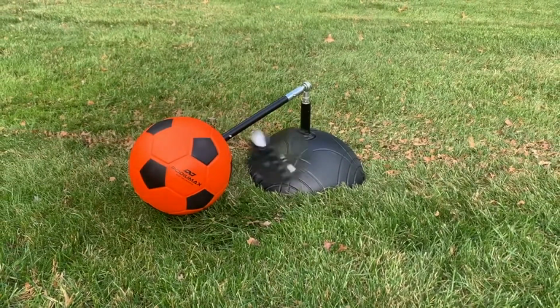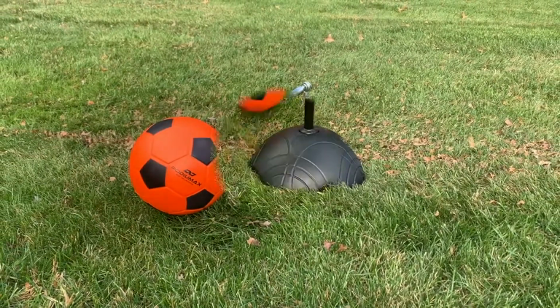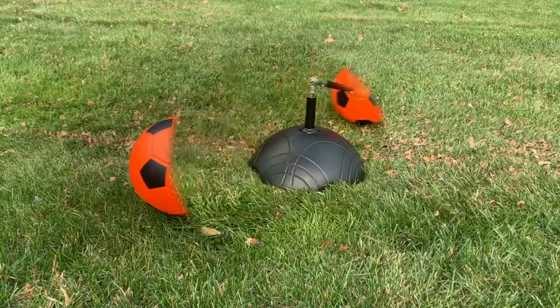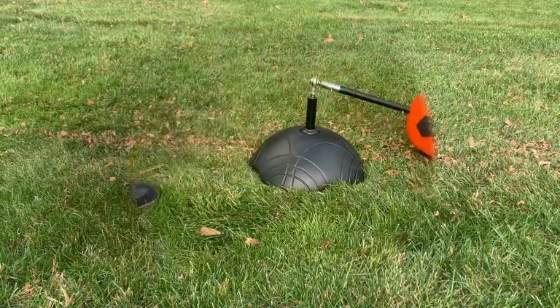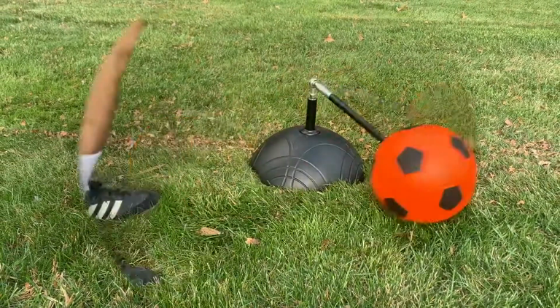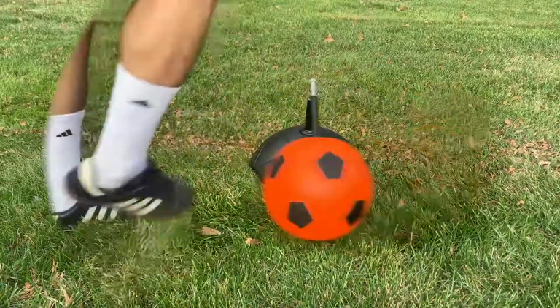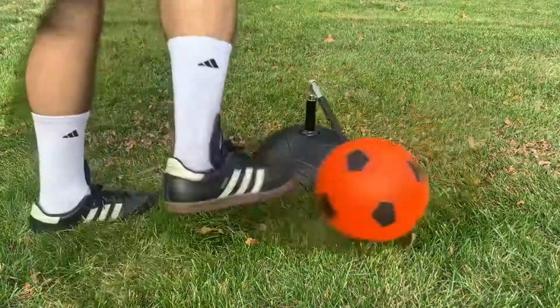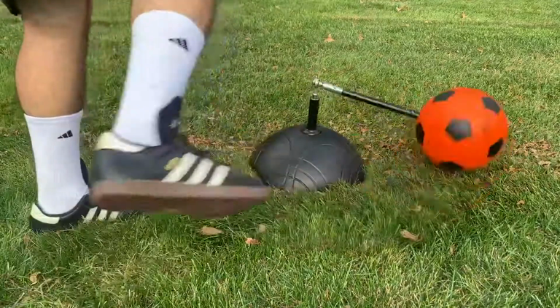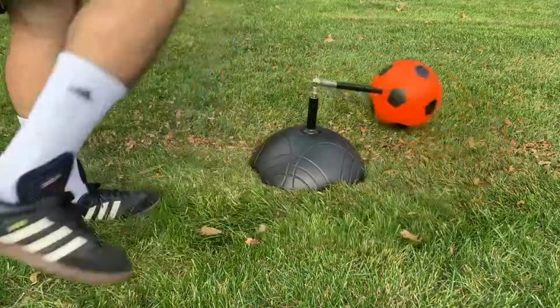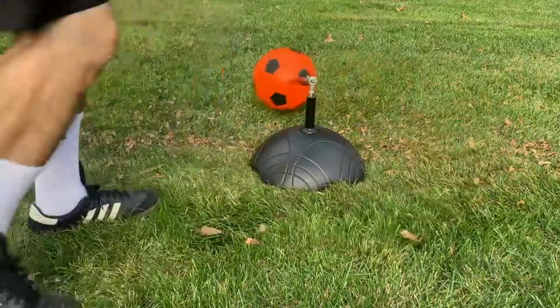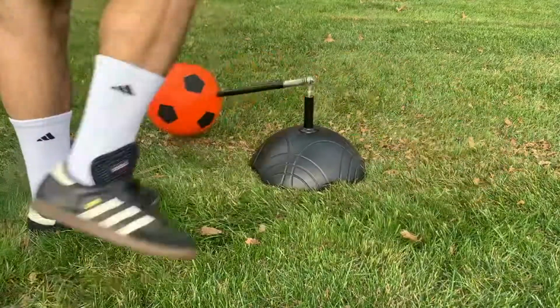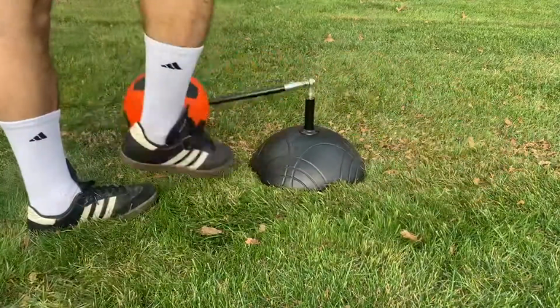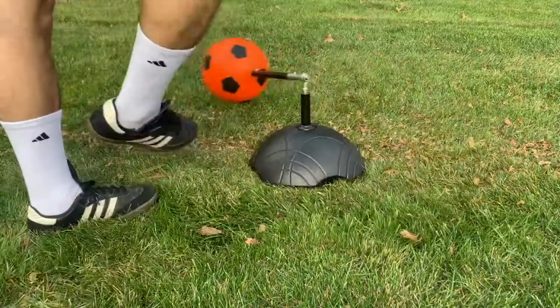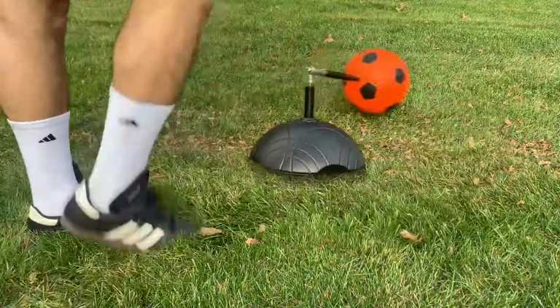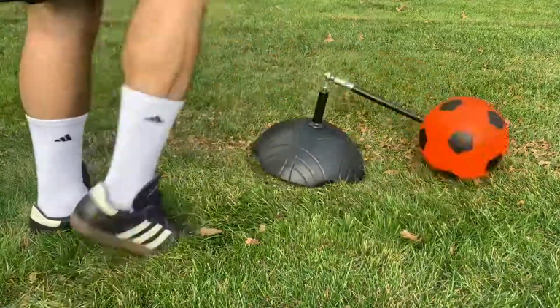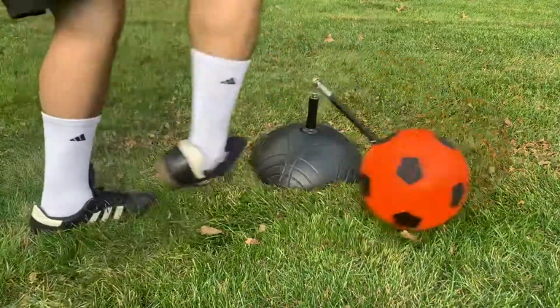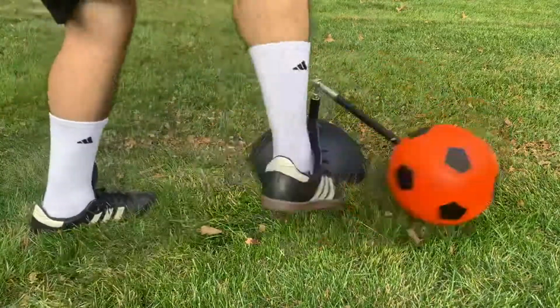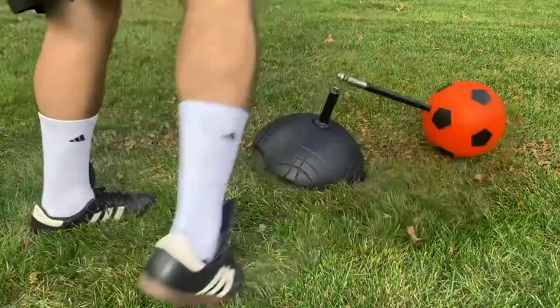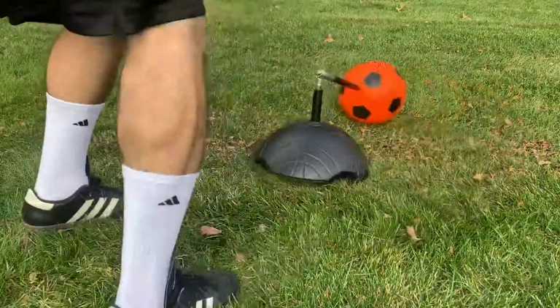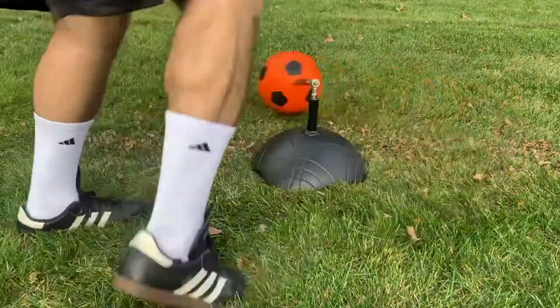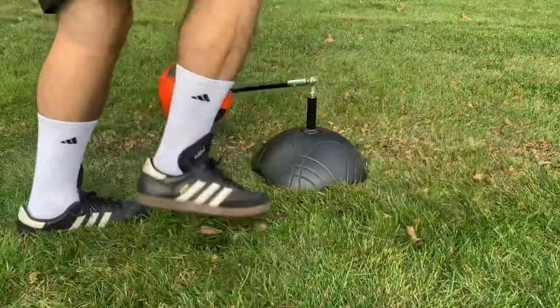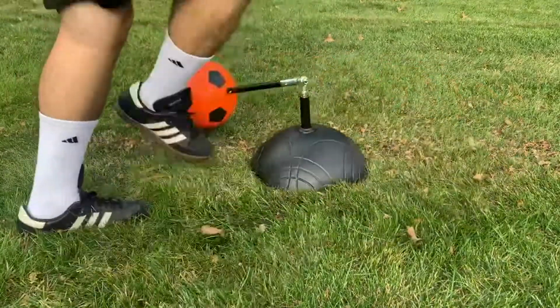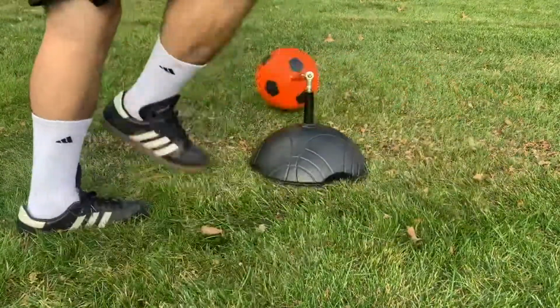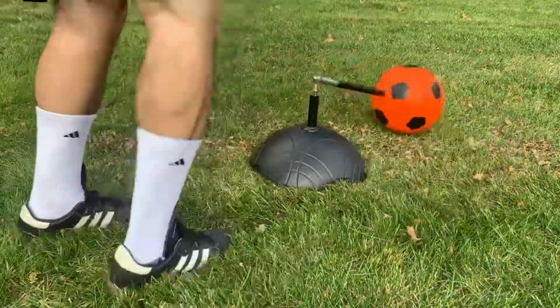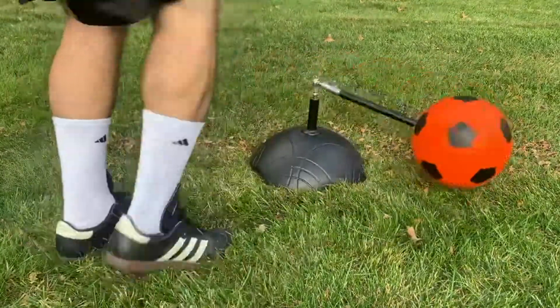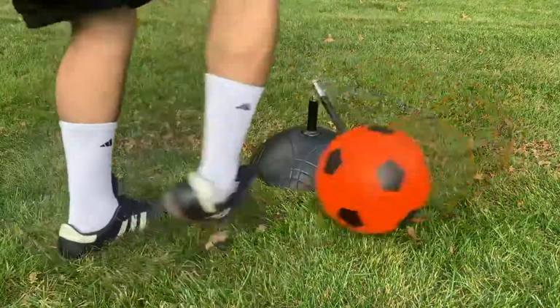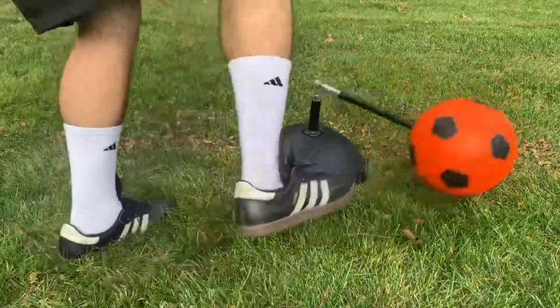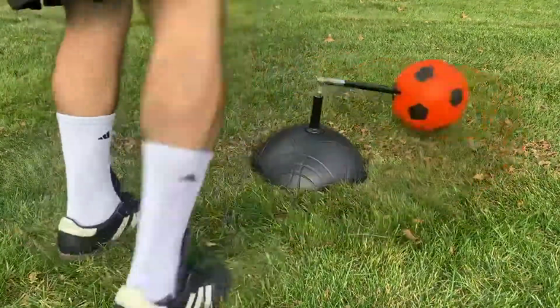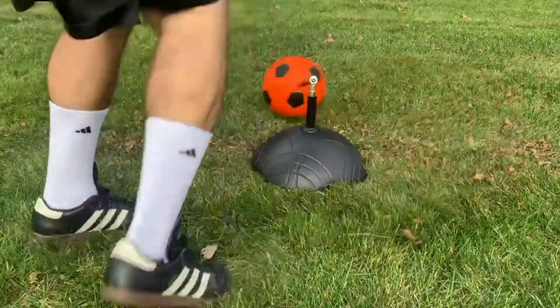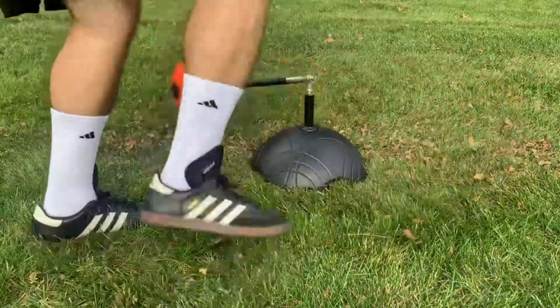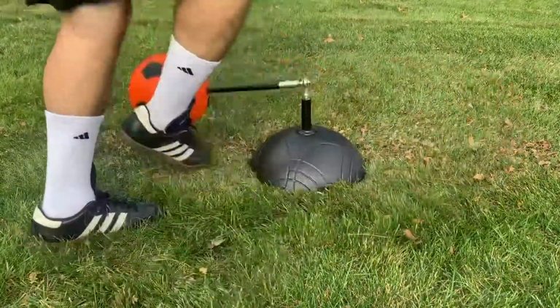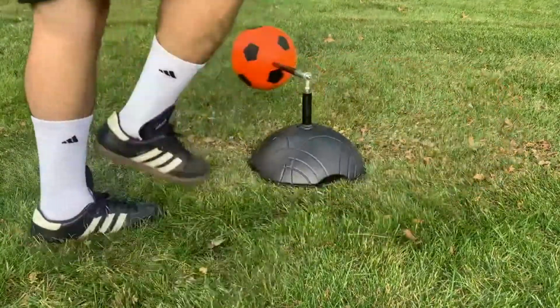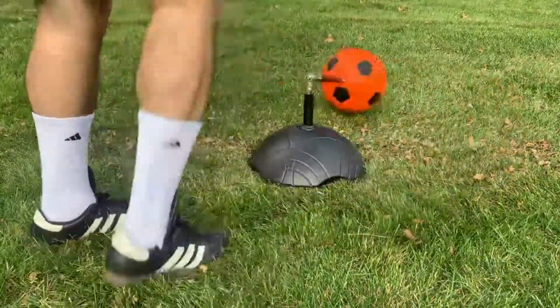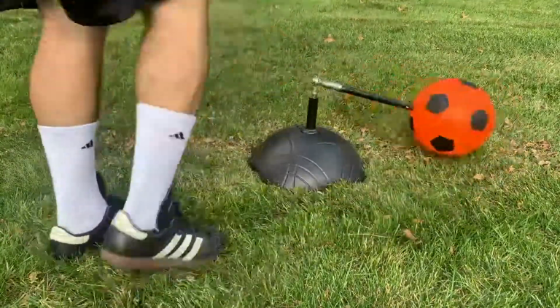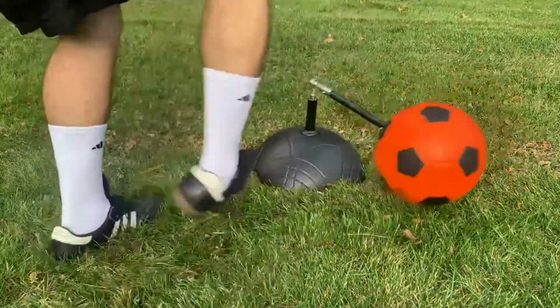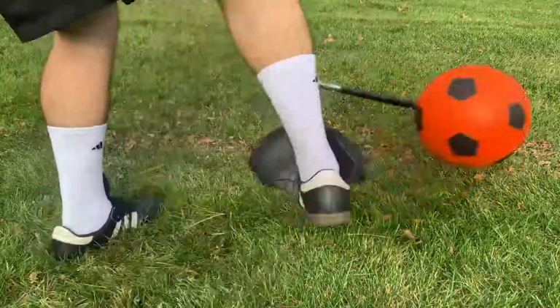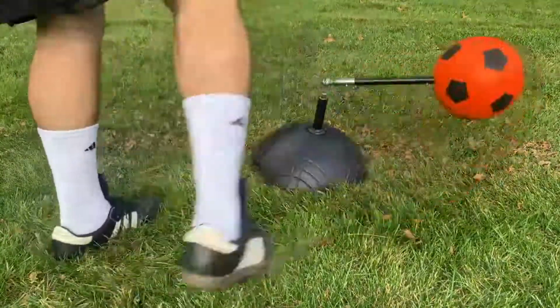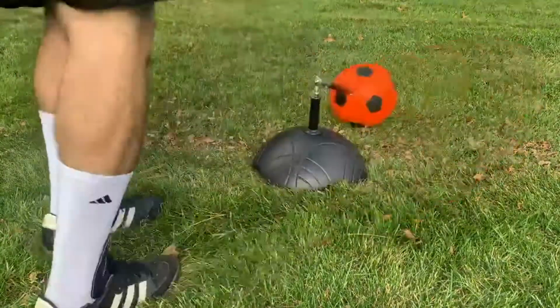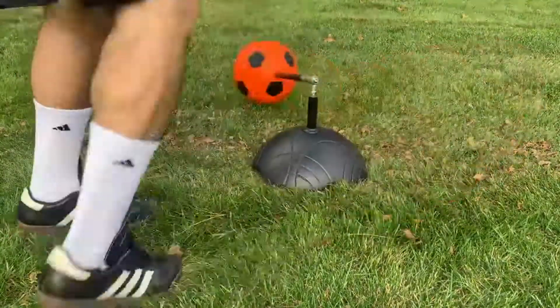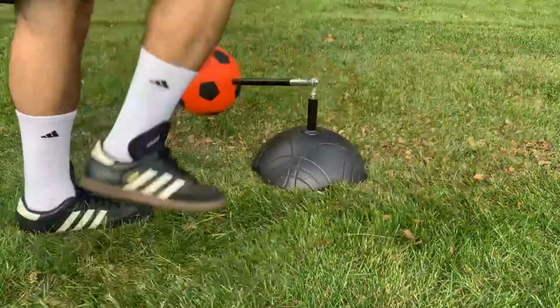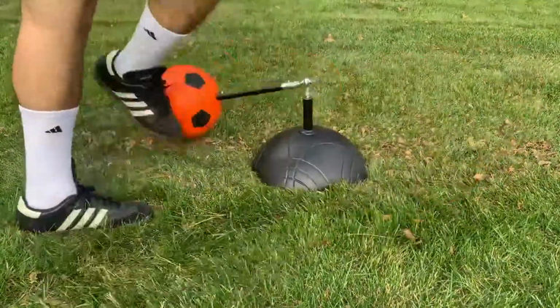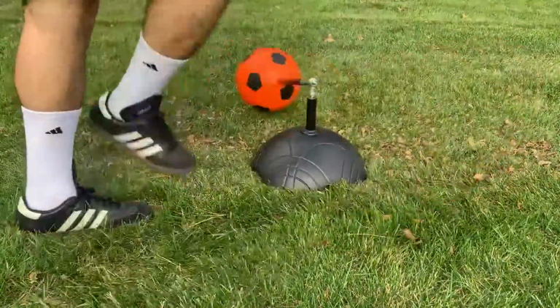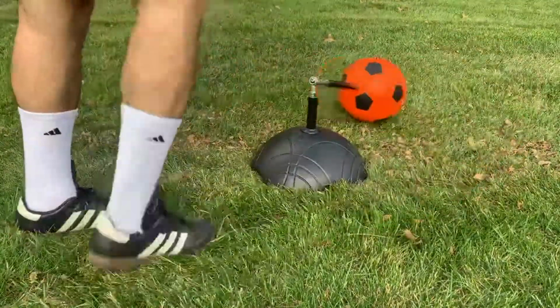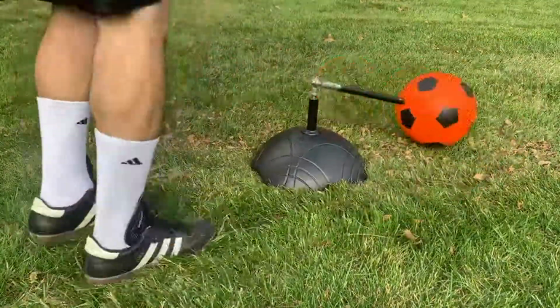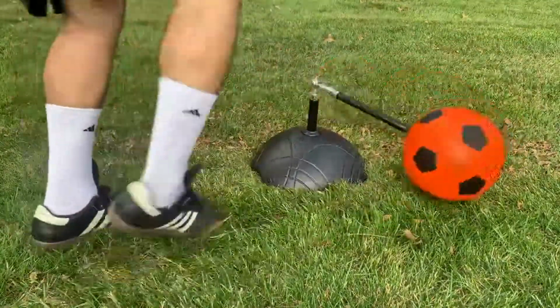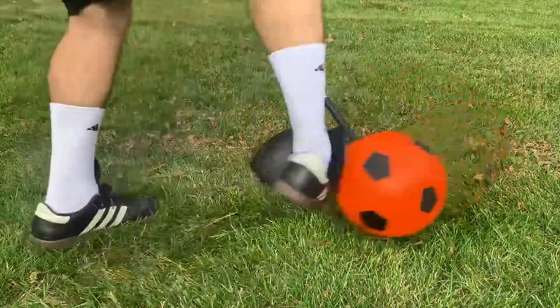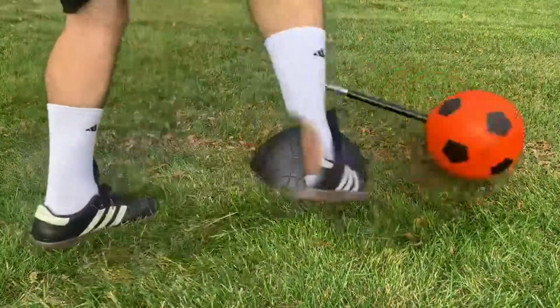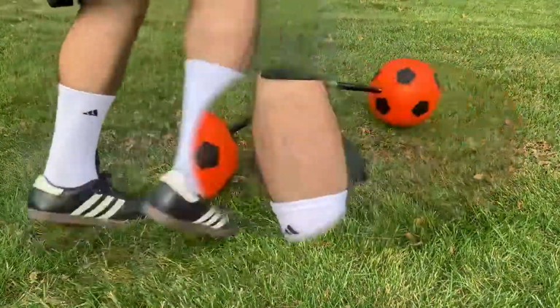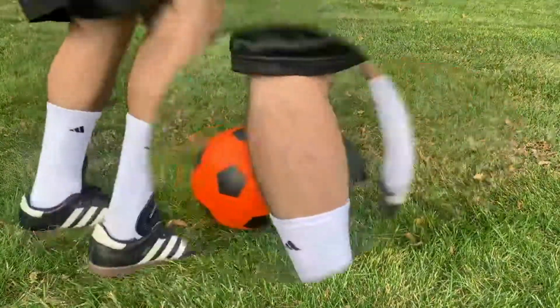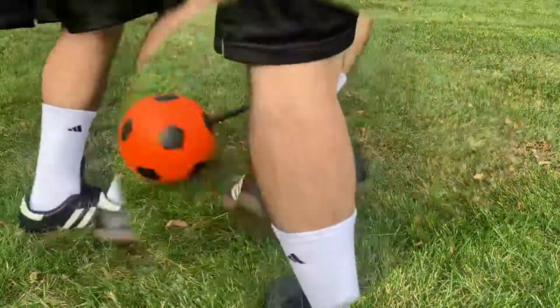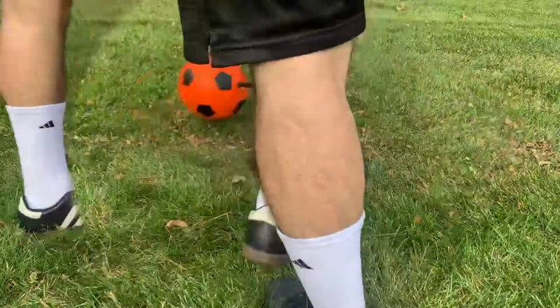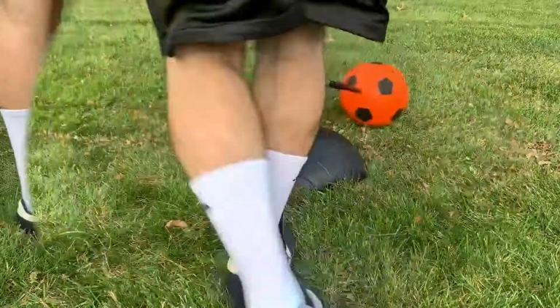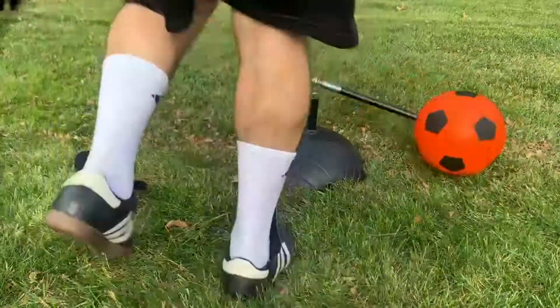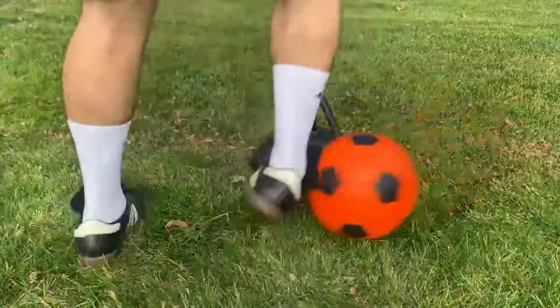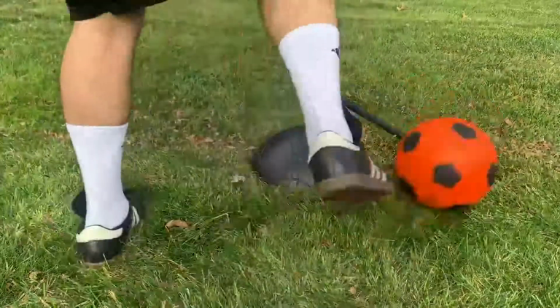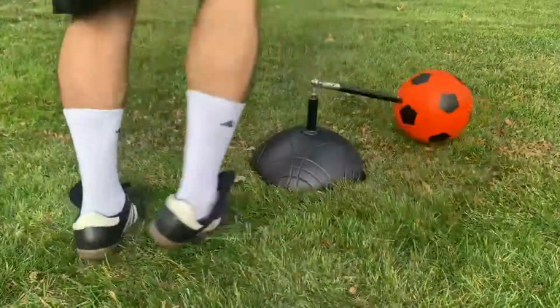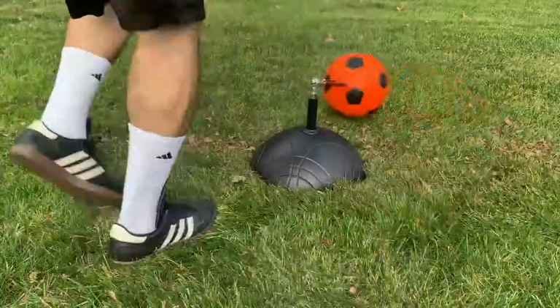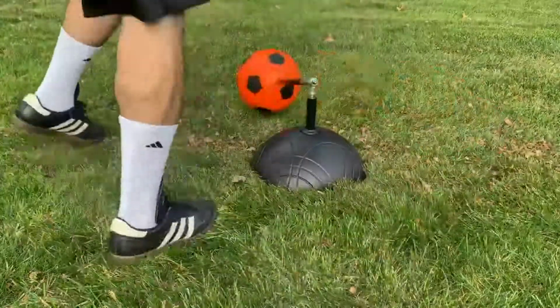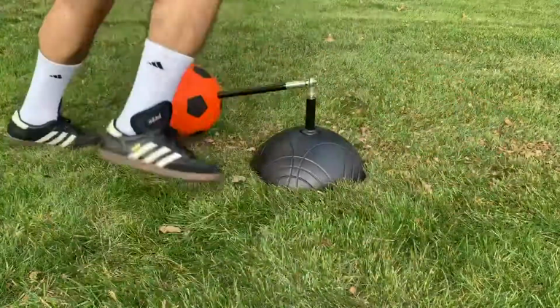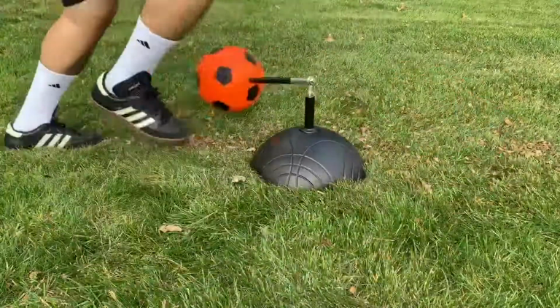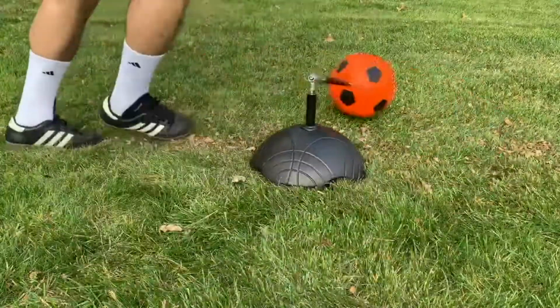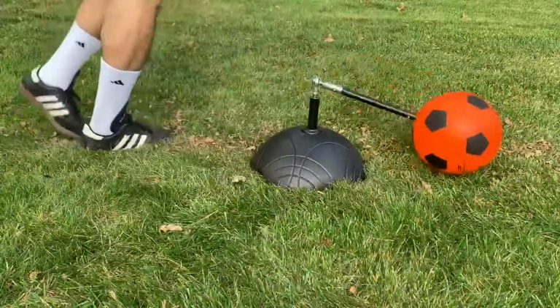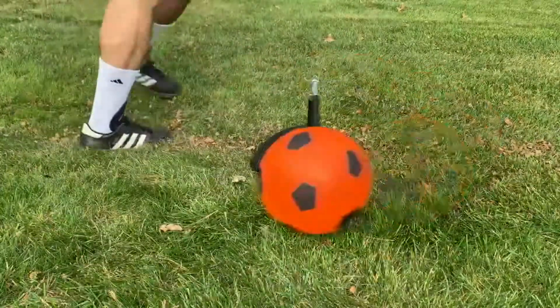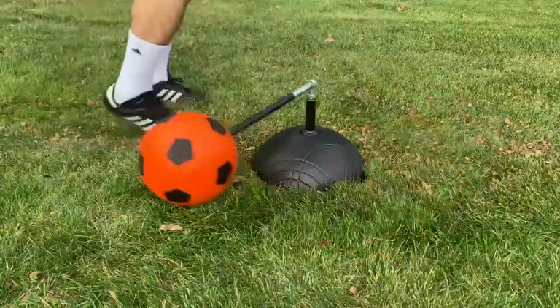The ball, made of a sturdy foam, rotates around the base with every kick. It is perfect for practicing first touch passes and other passing drills.